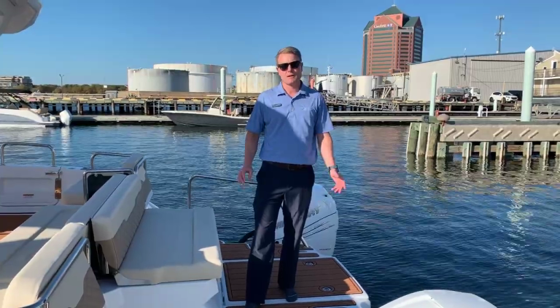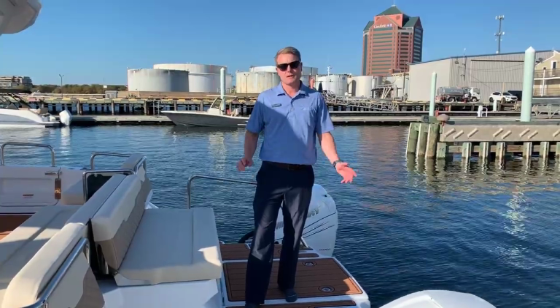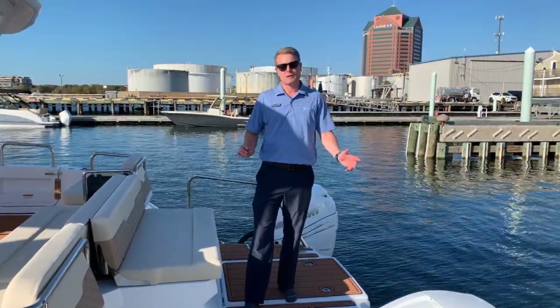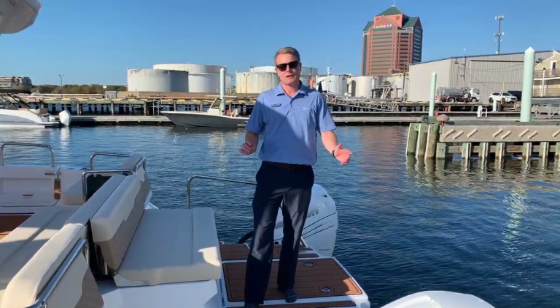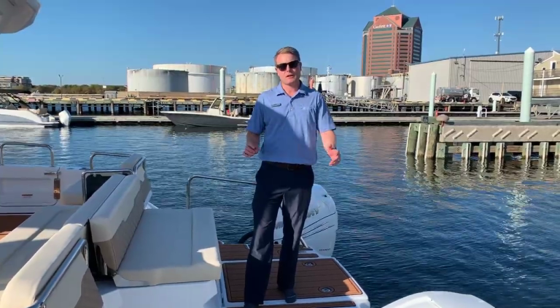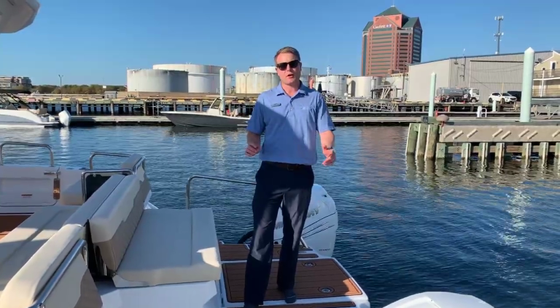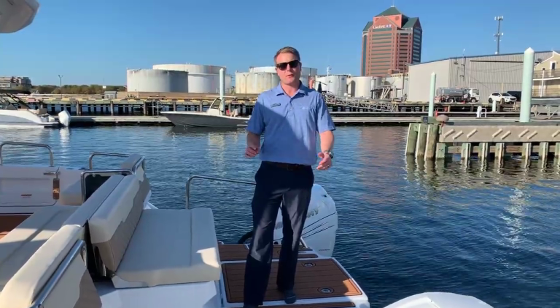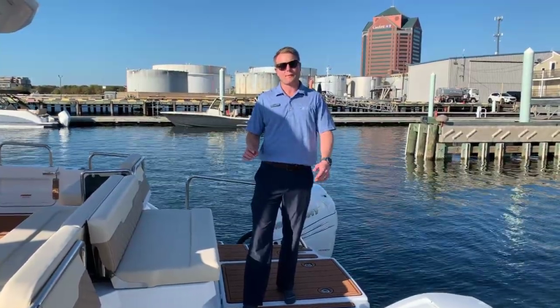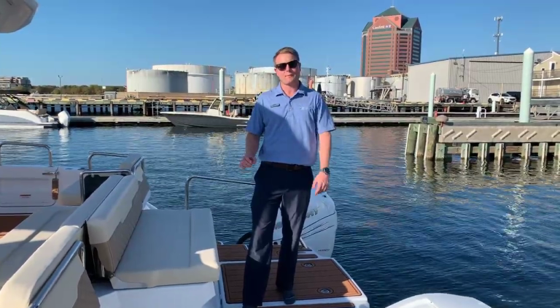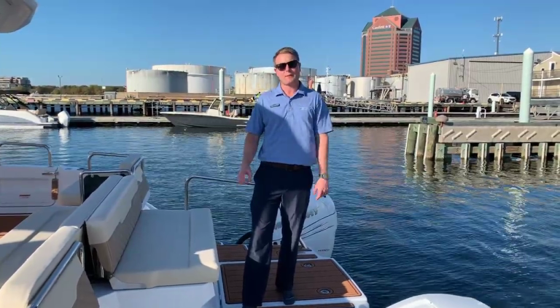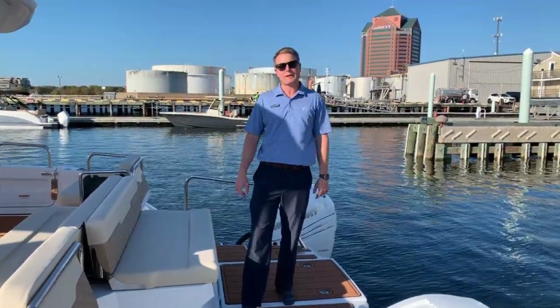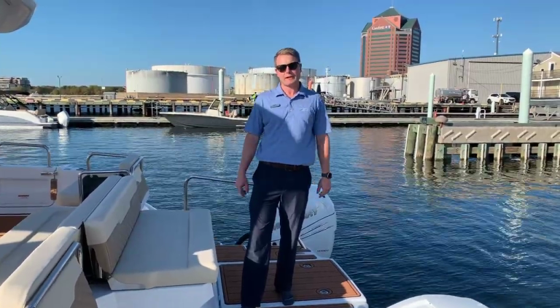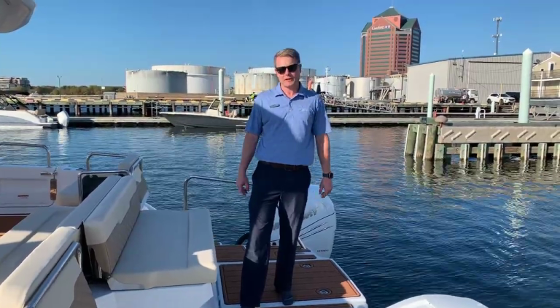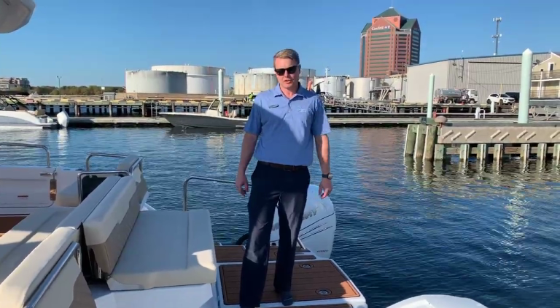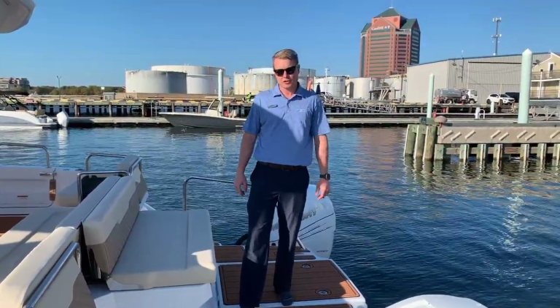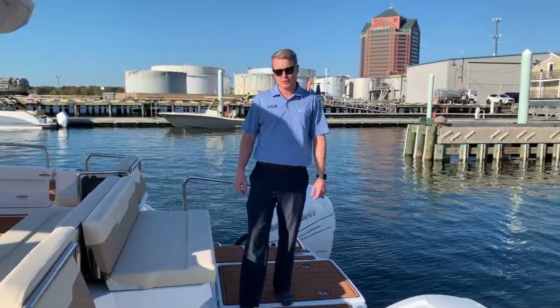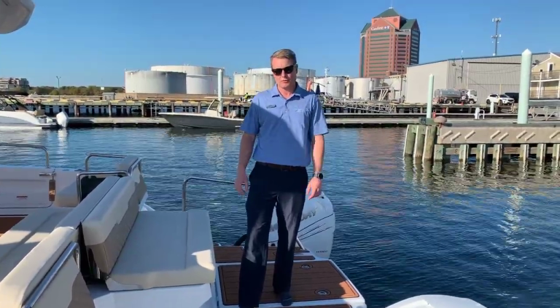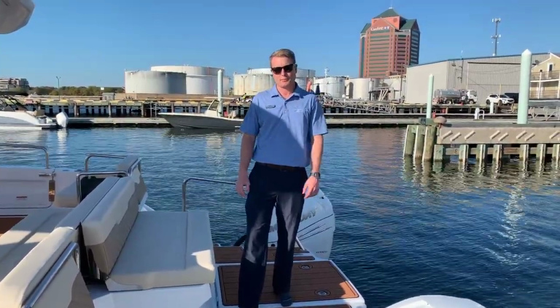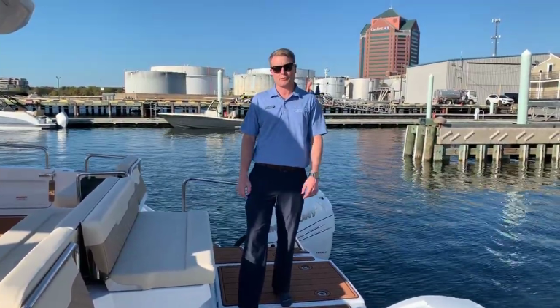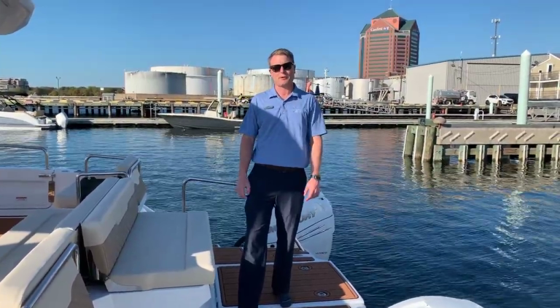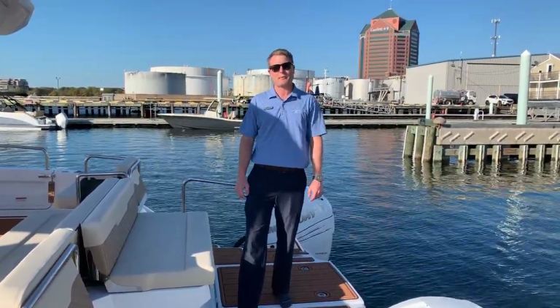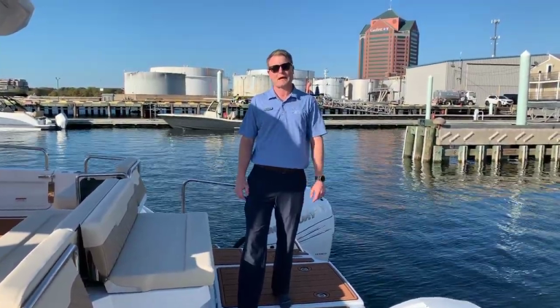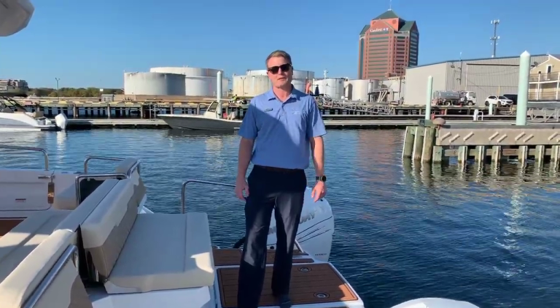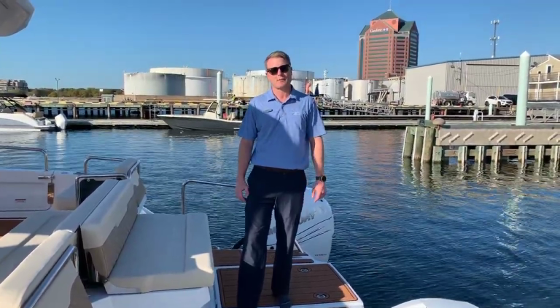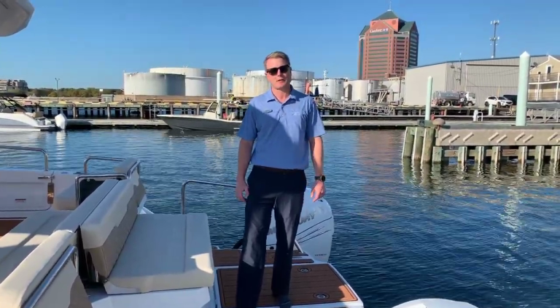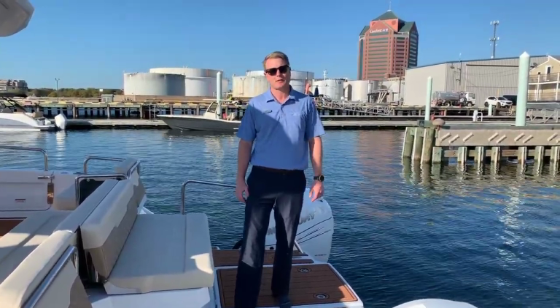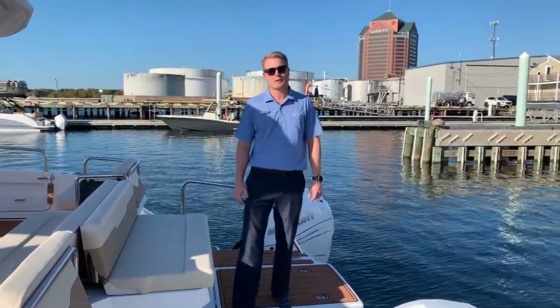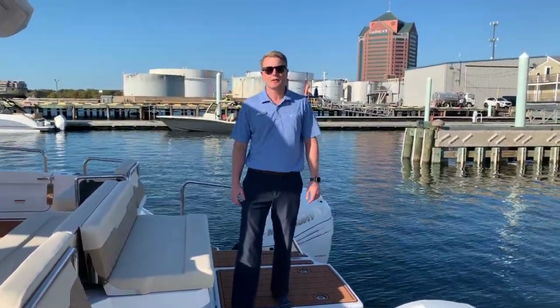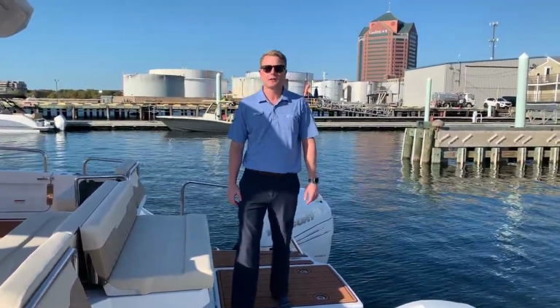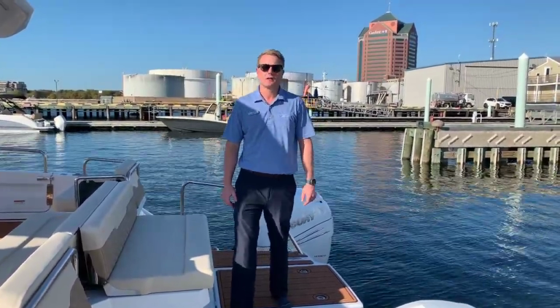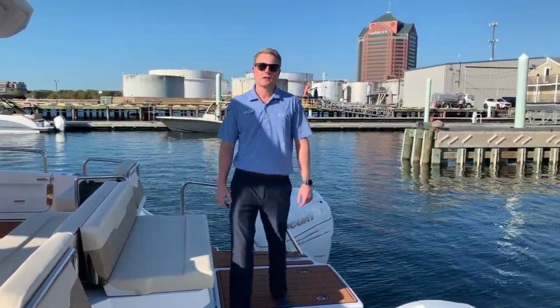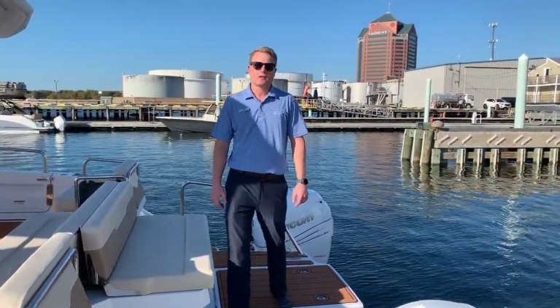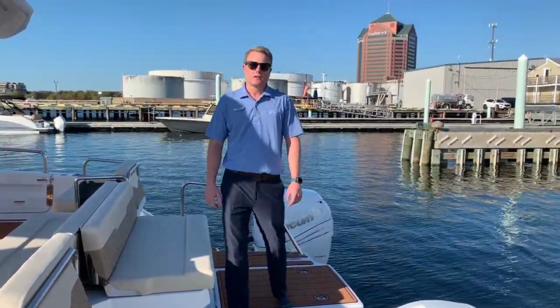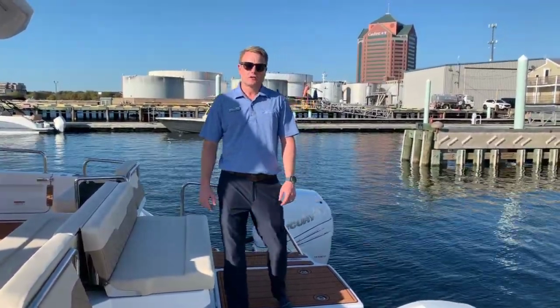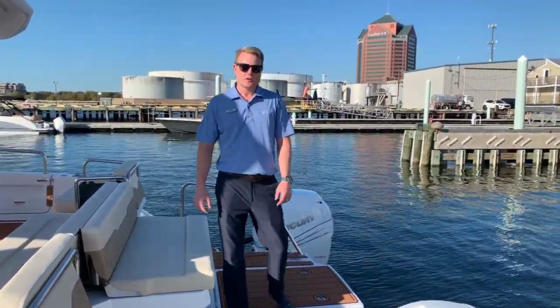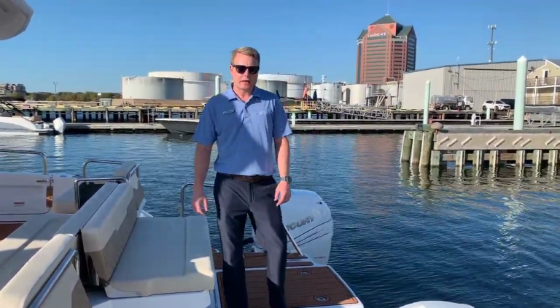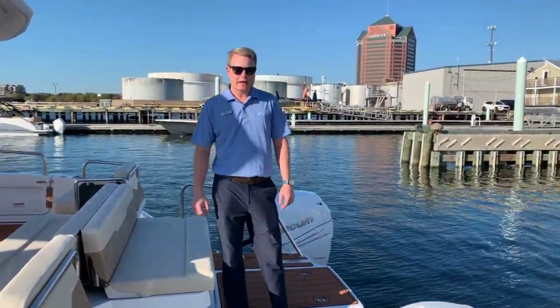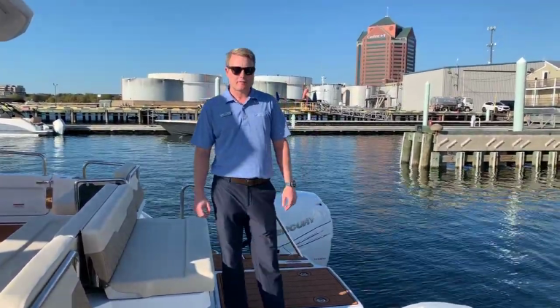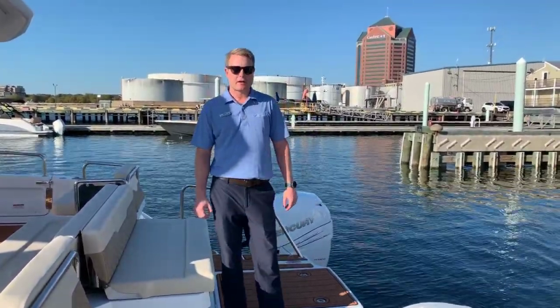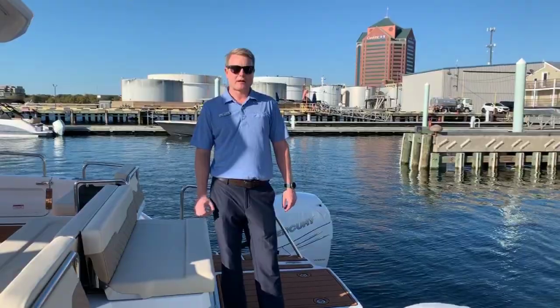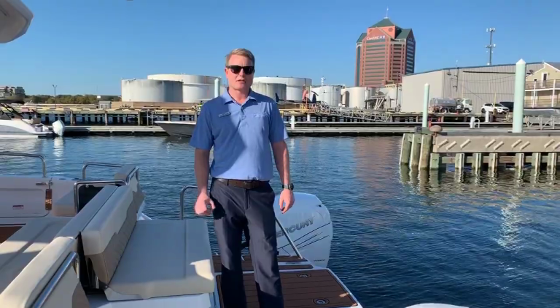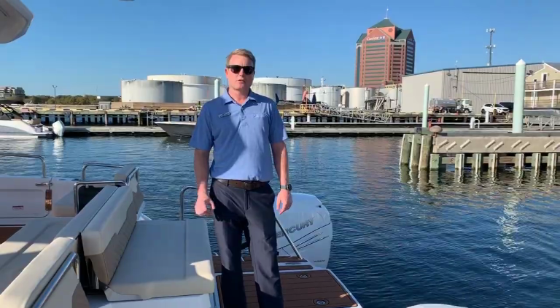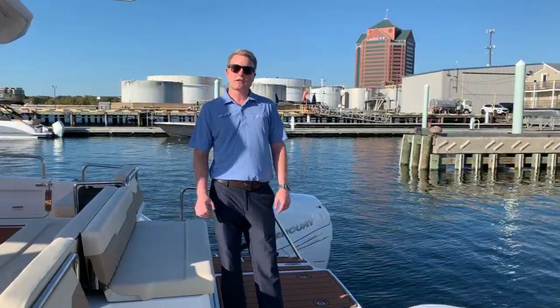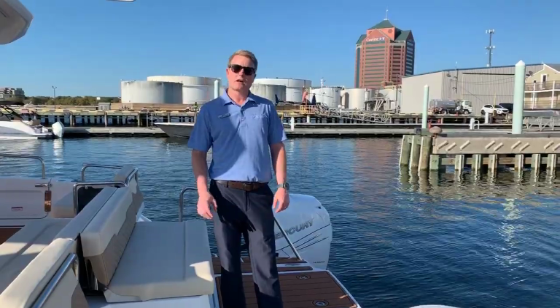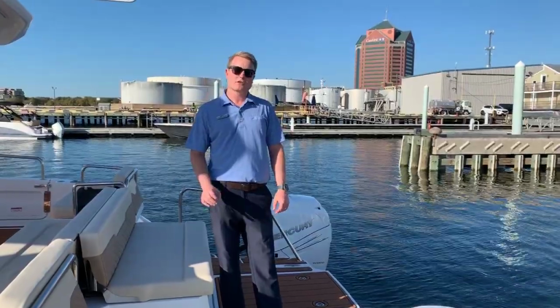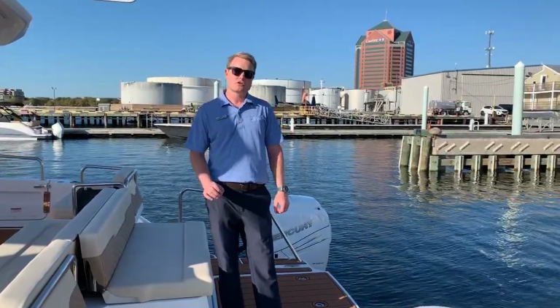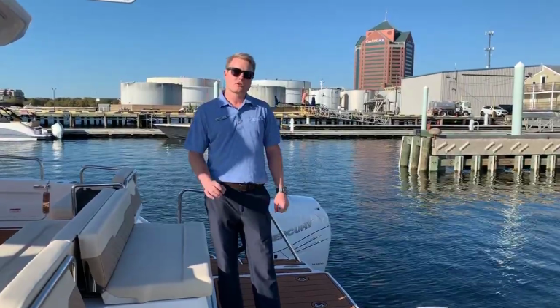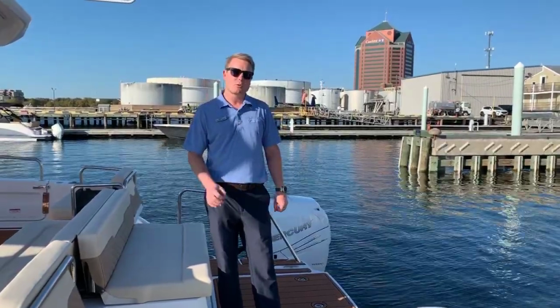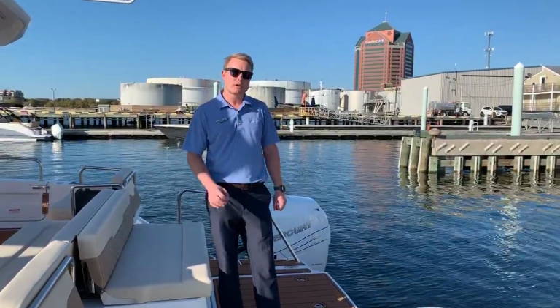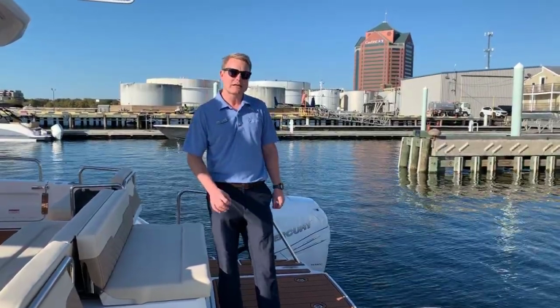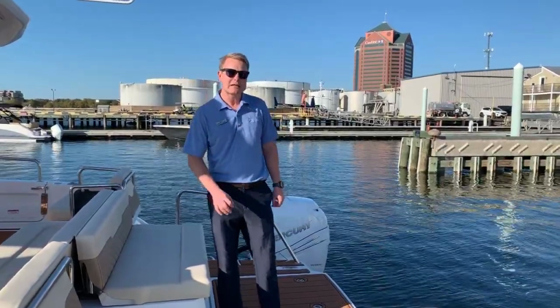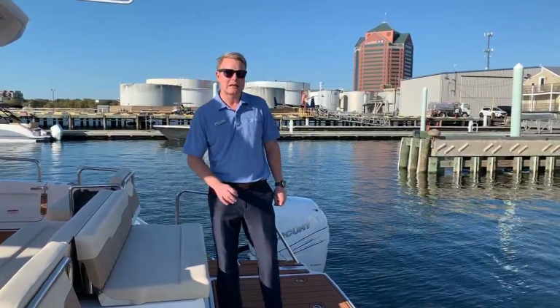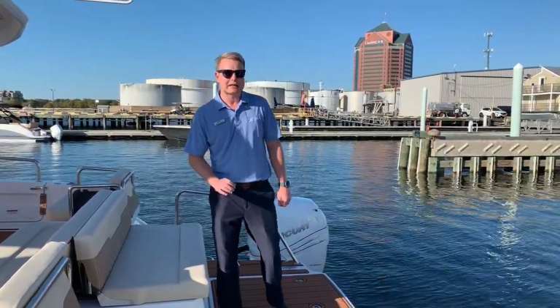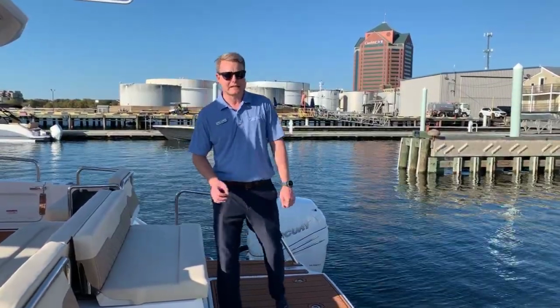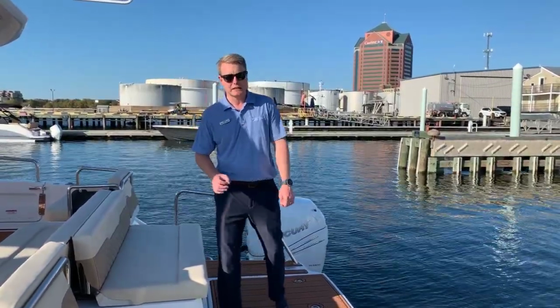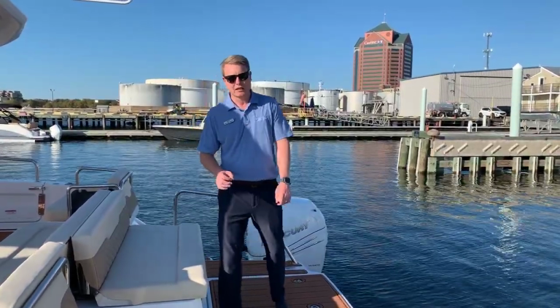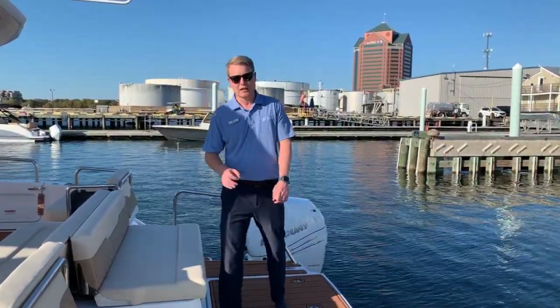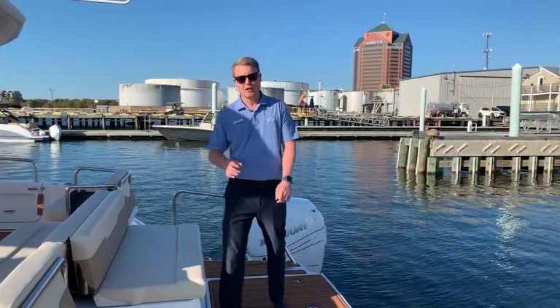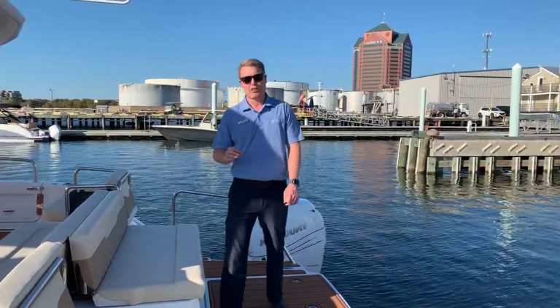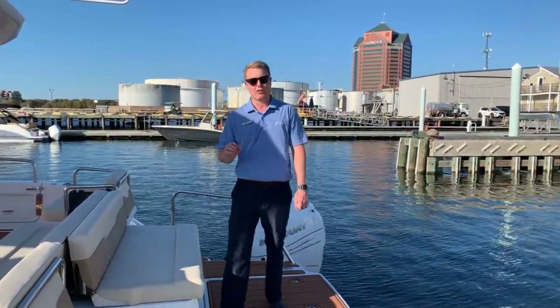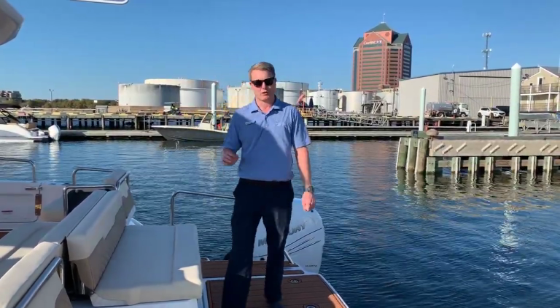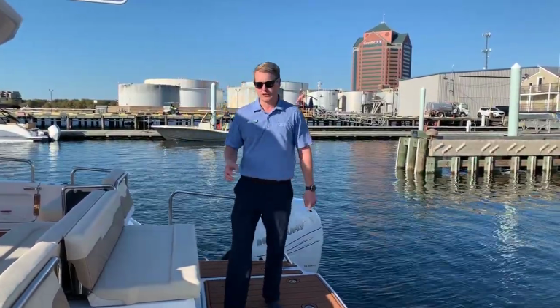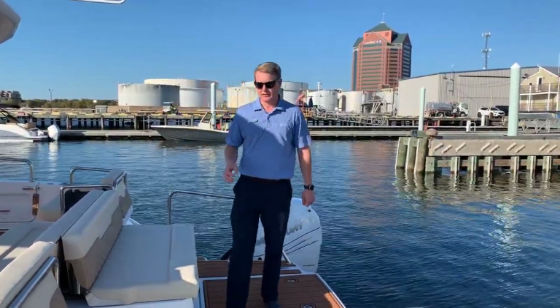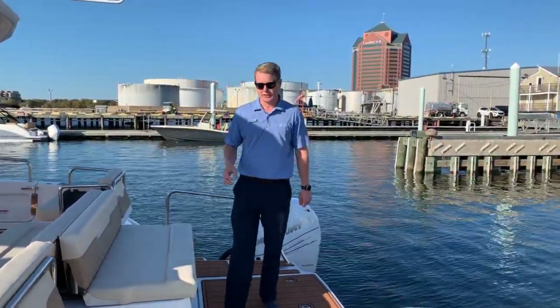Hello, Mike Gish with MarineMax Maryland. Today I'm on a 2020 Aquila 36.